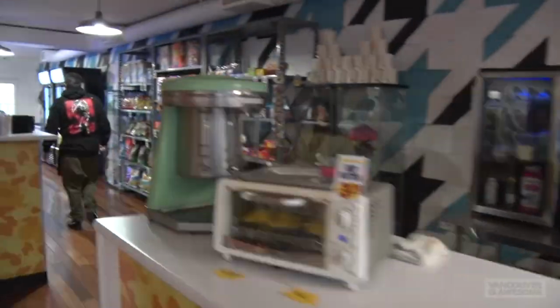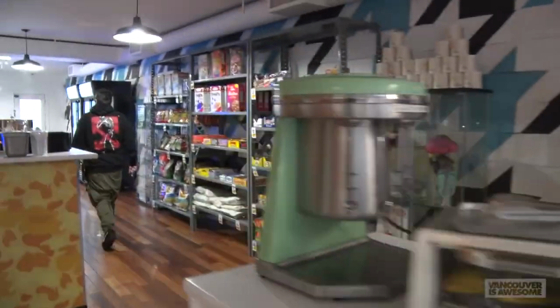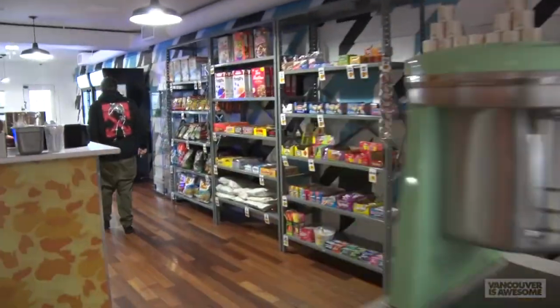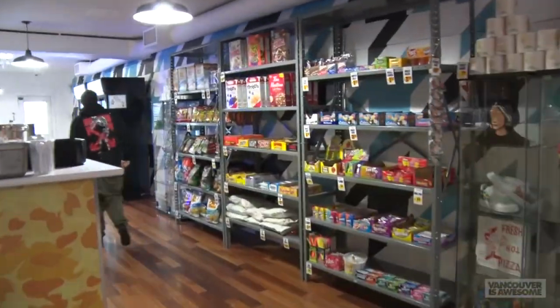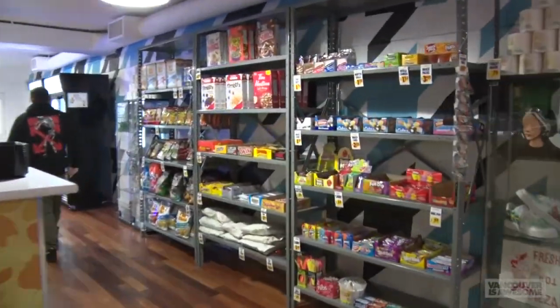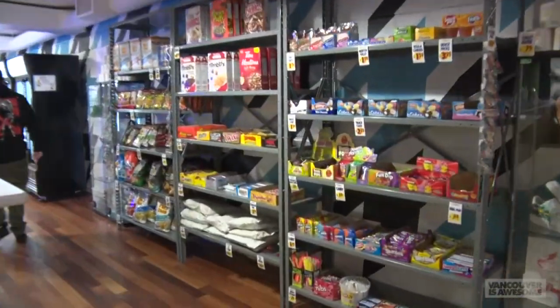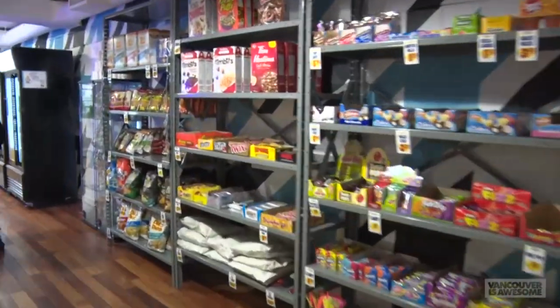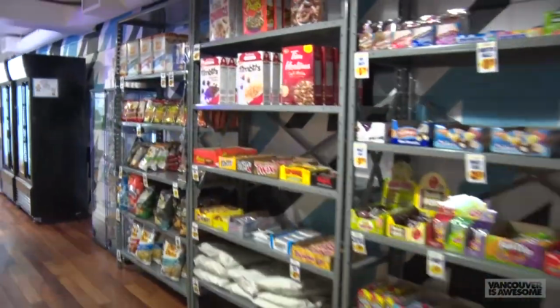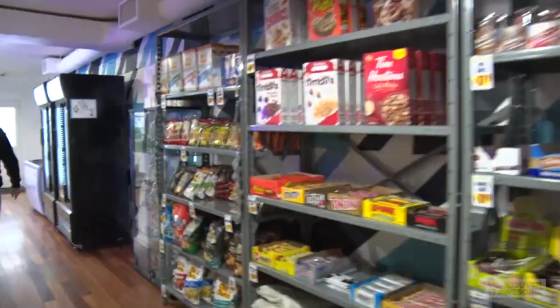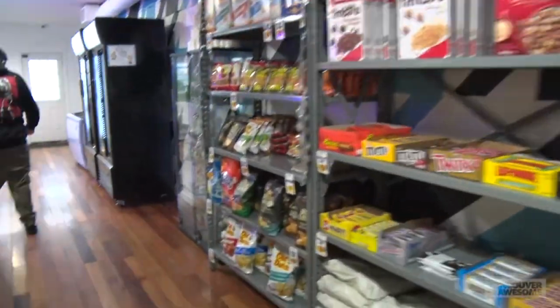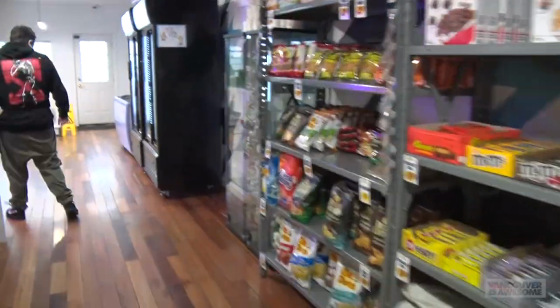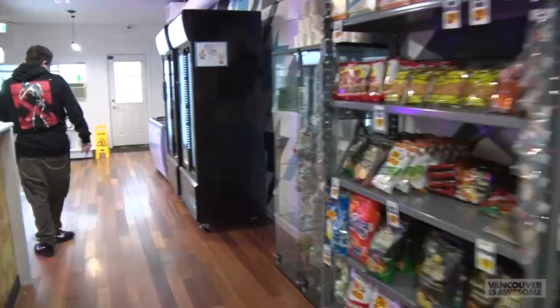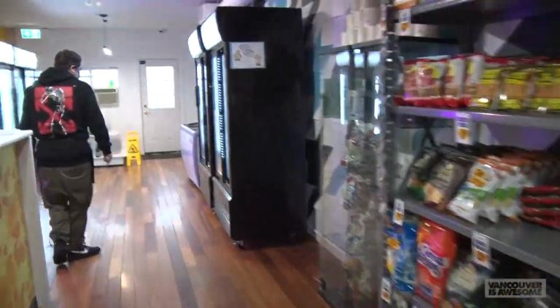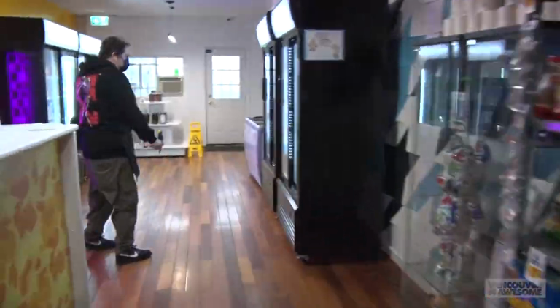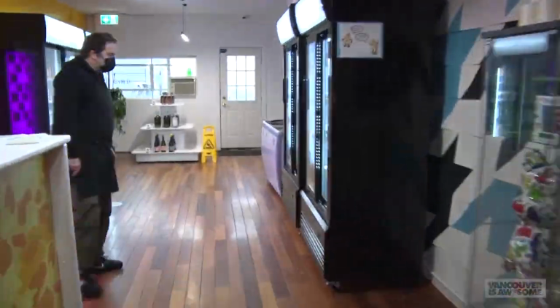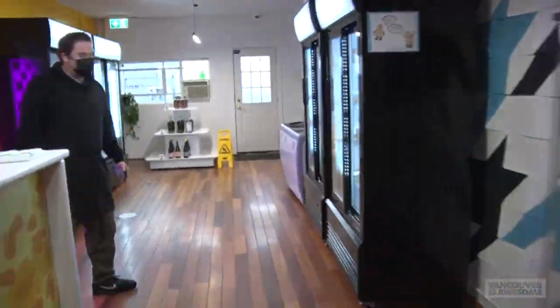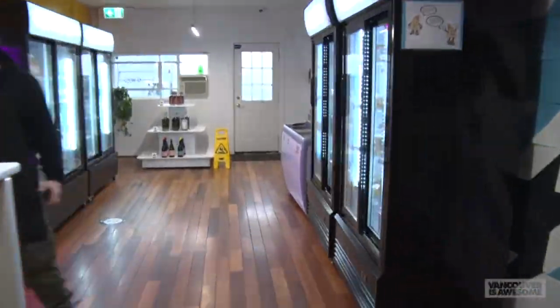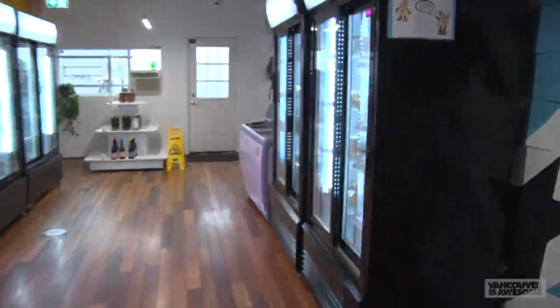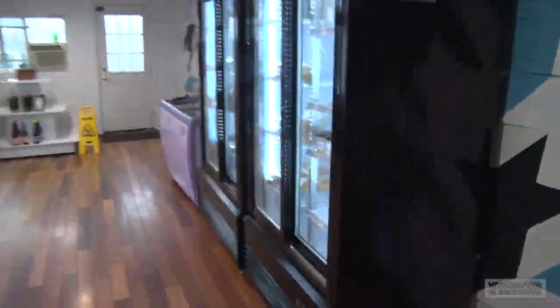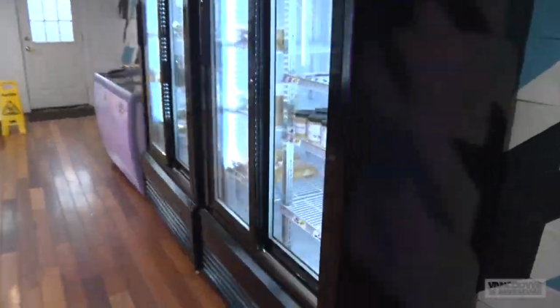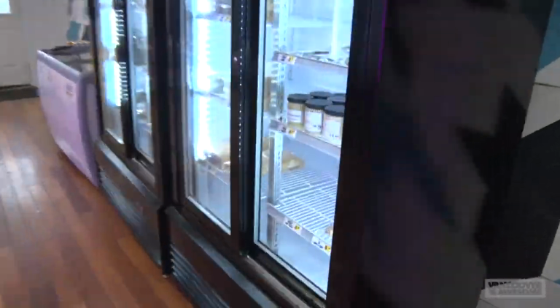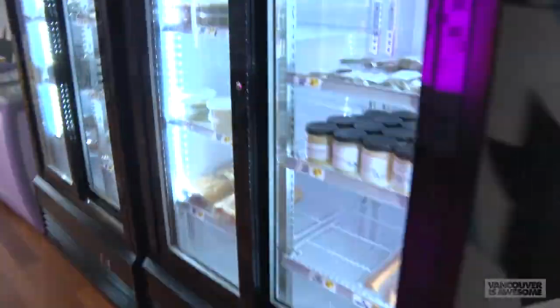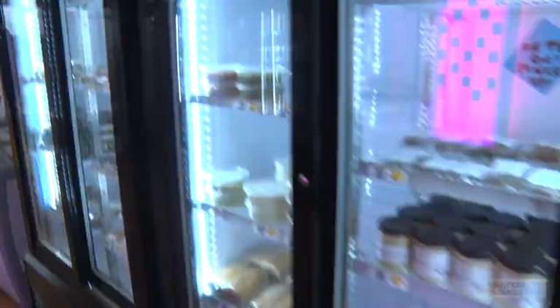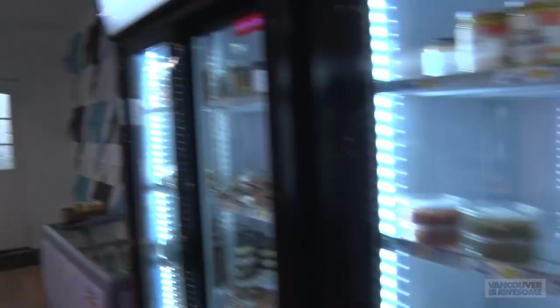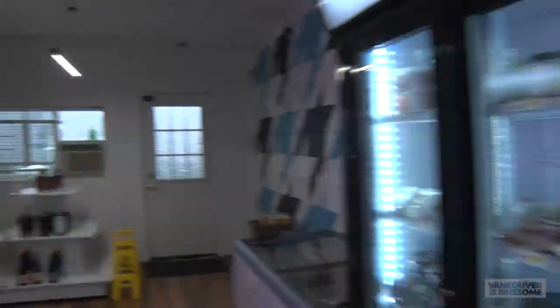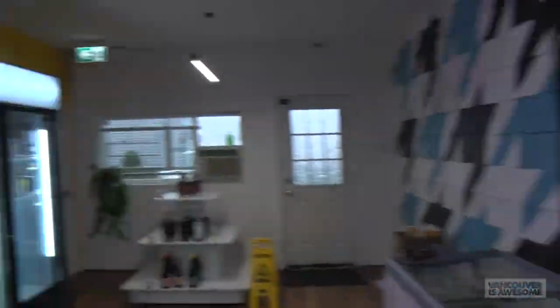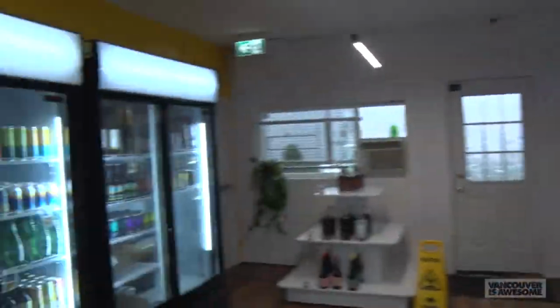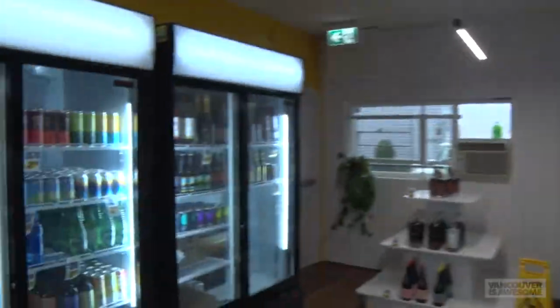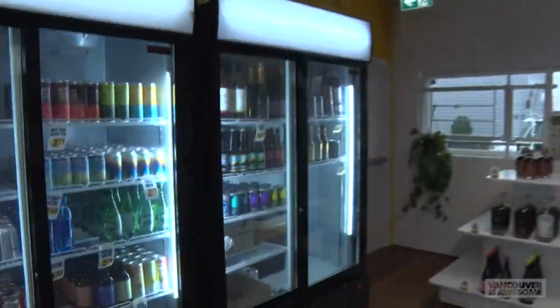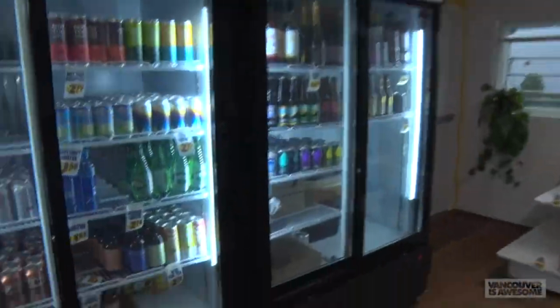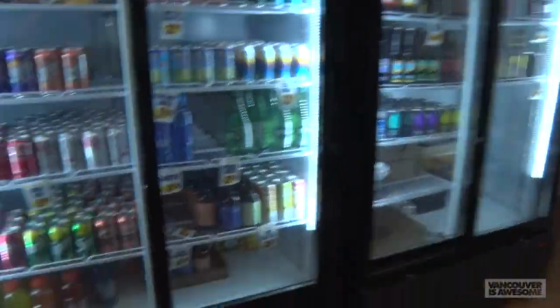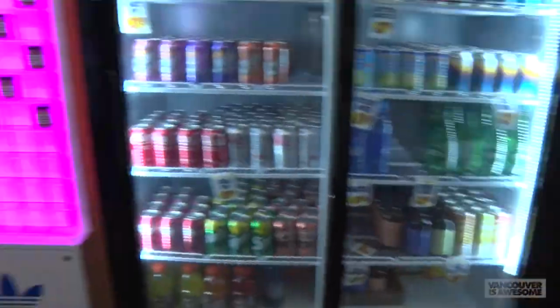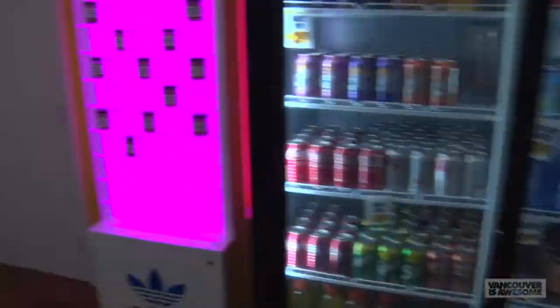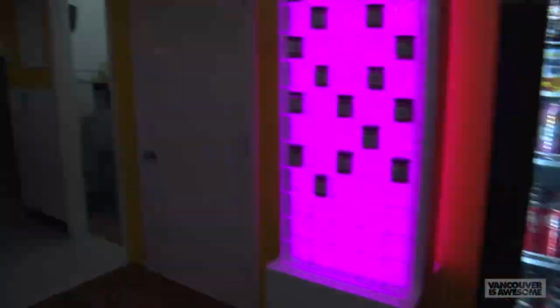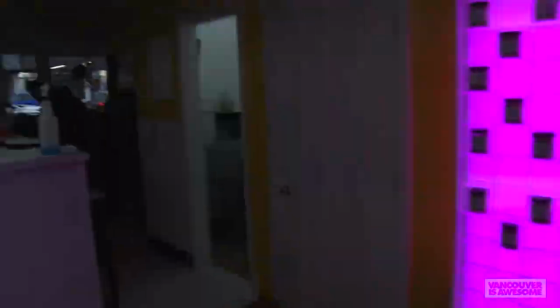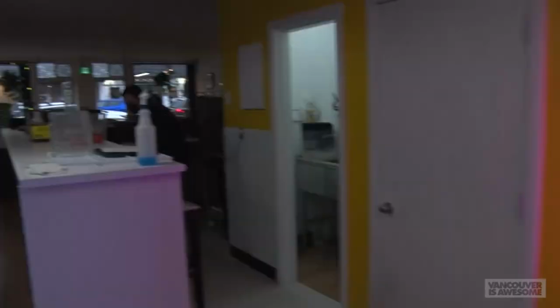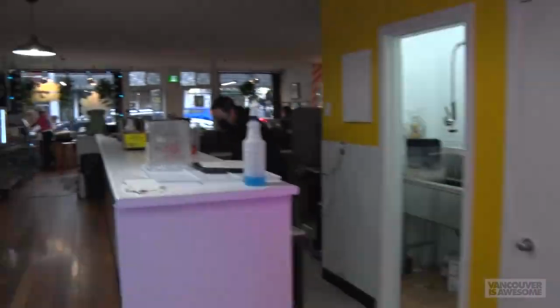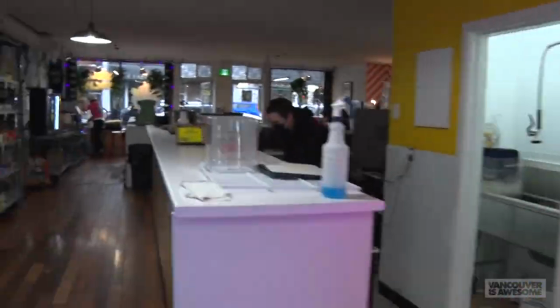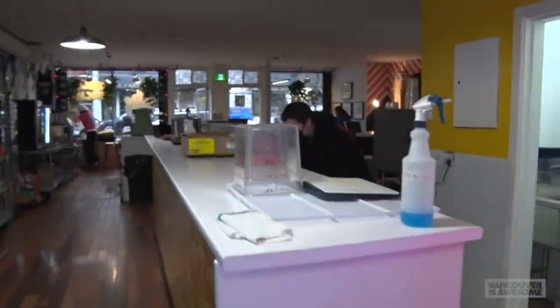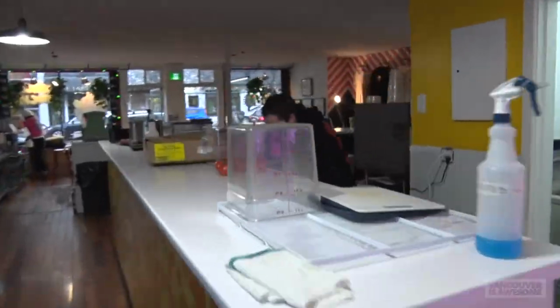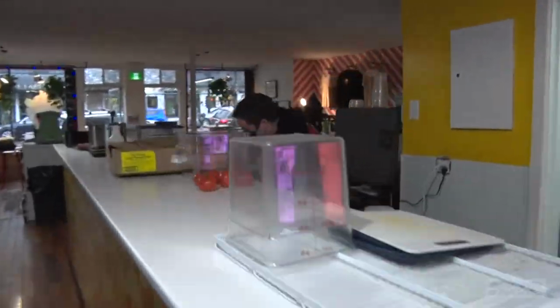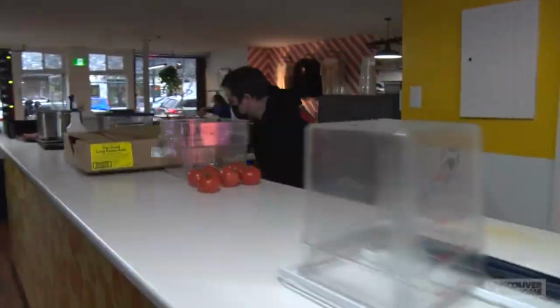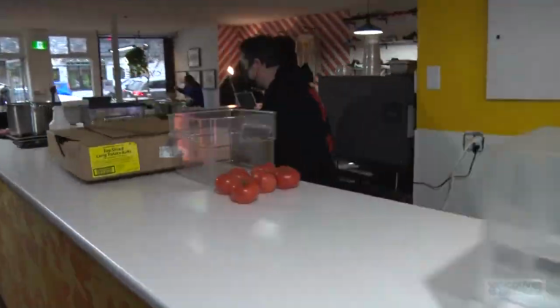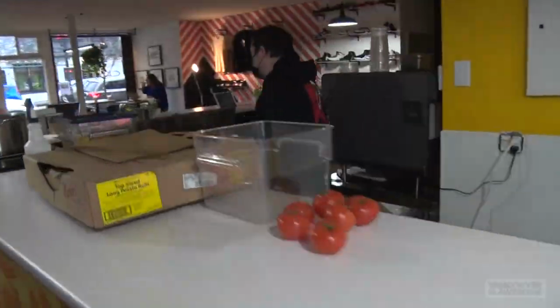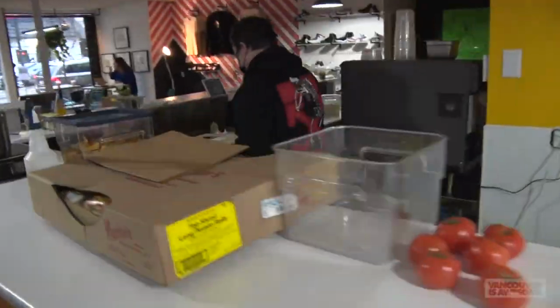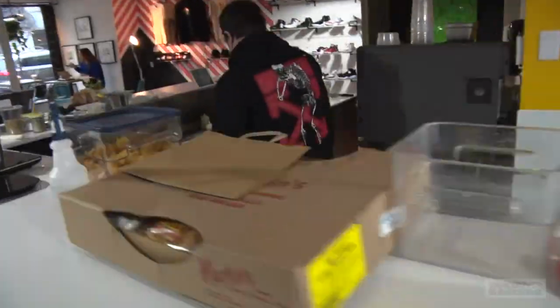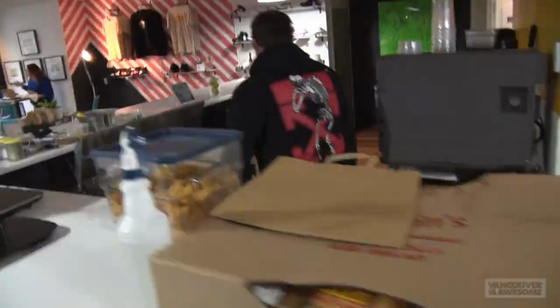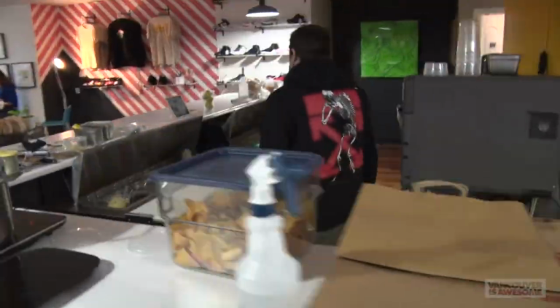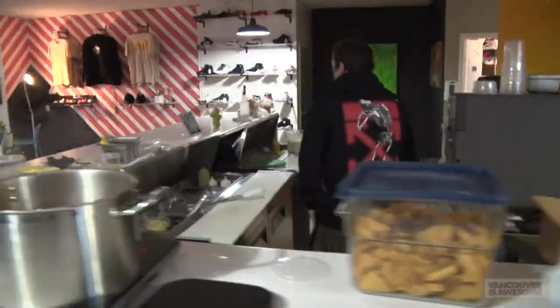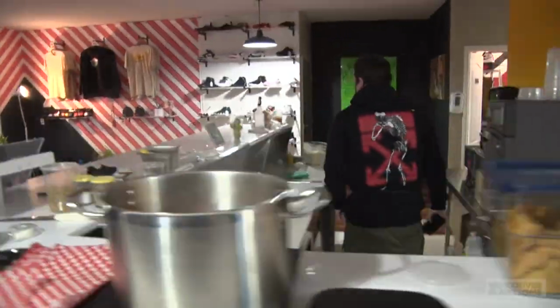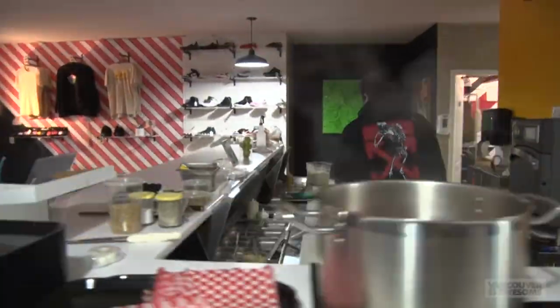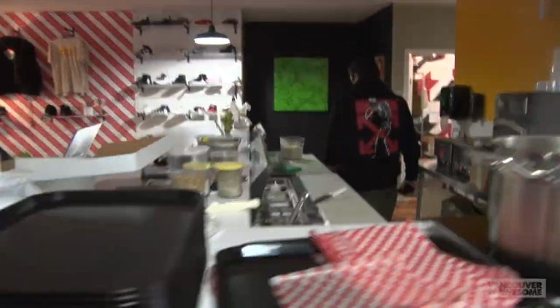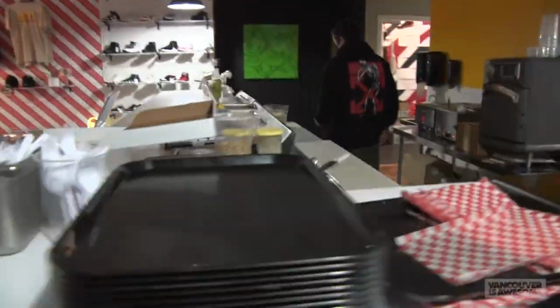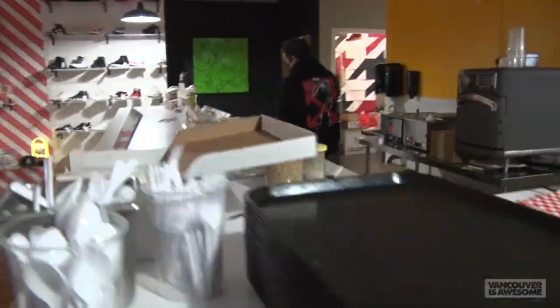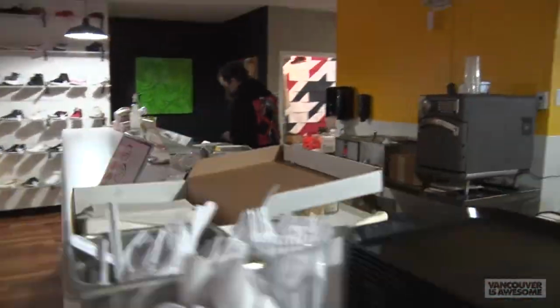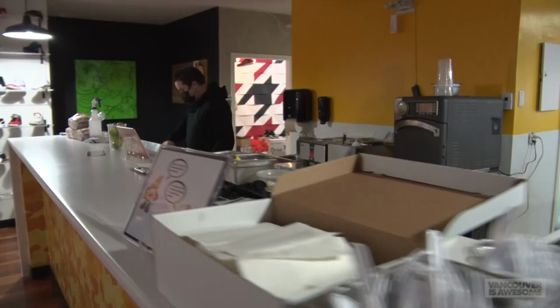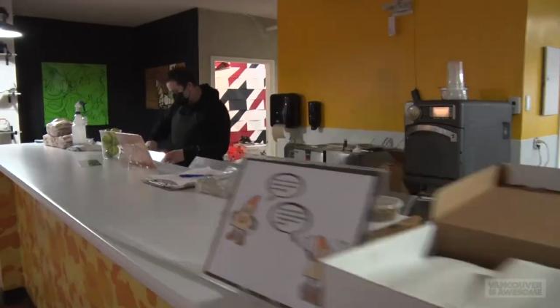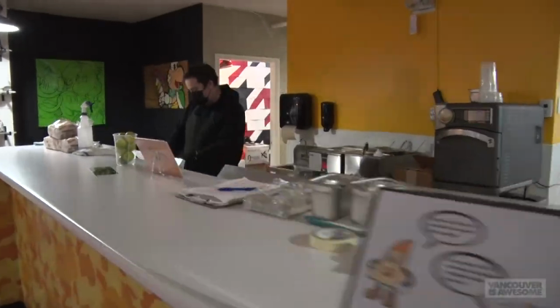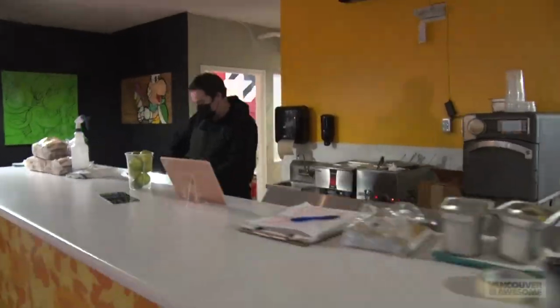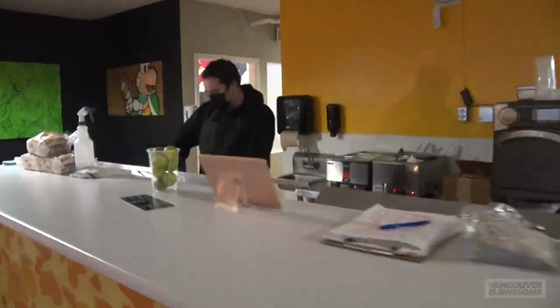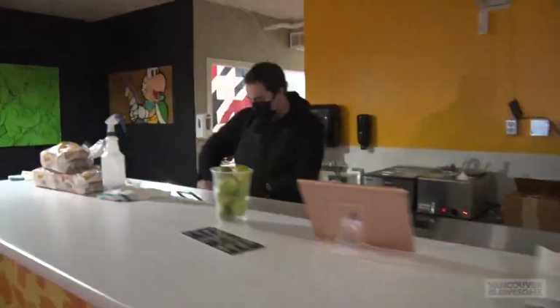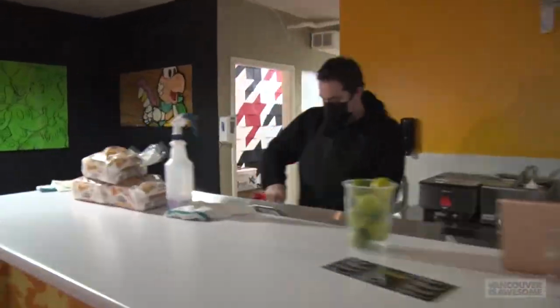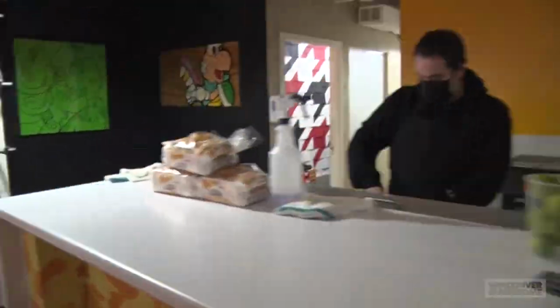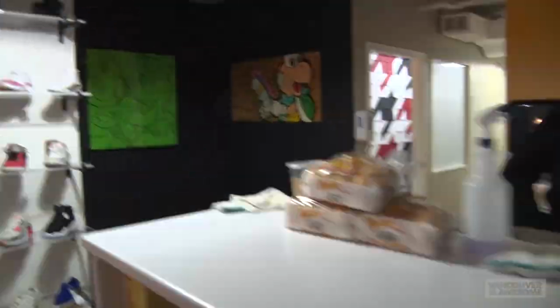The Drive Canteen is now open on, you guessed it, Commercial Drive. It's a cool, family-friendly, modern convenience store for people on any budget.